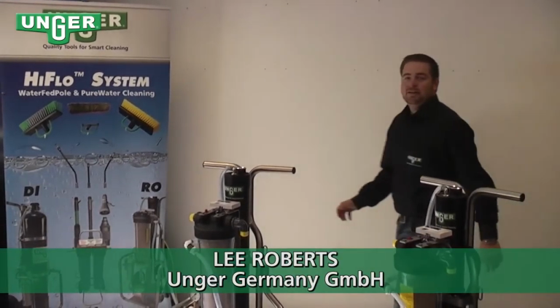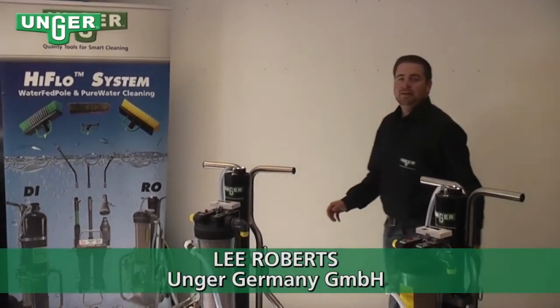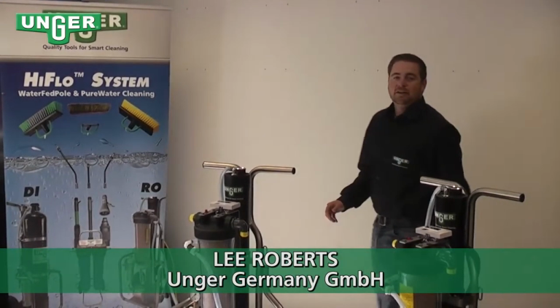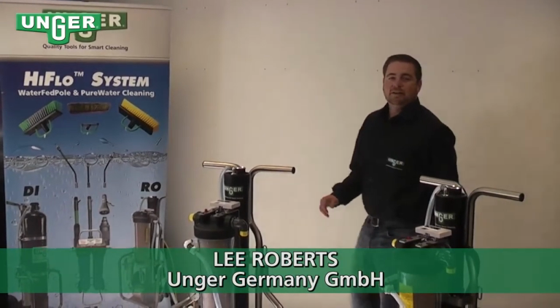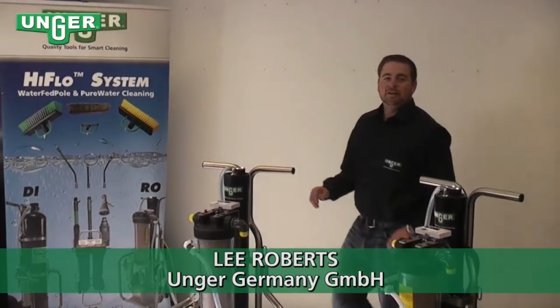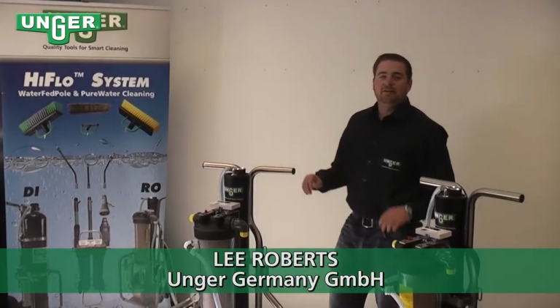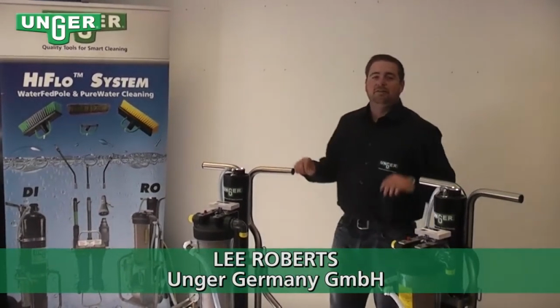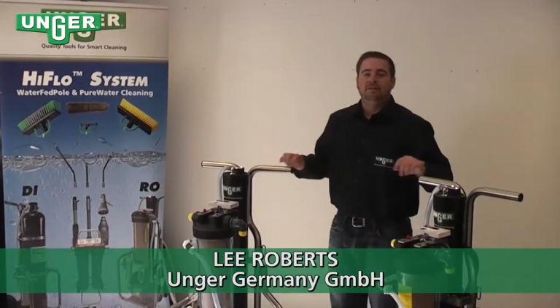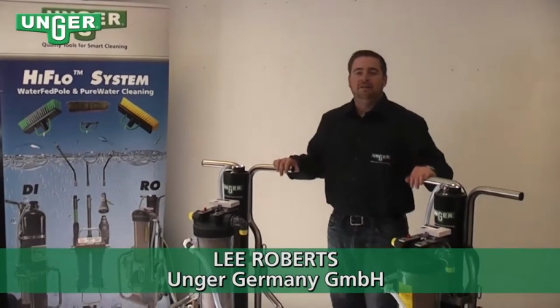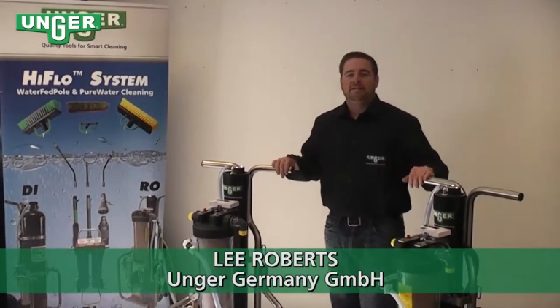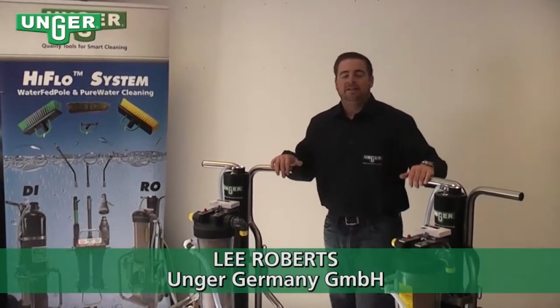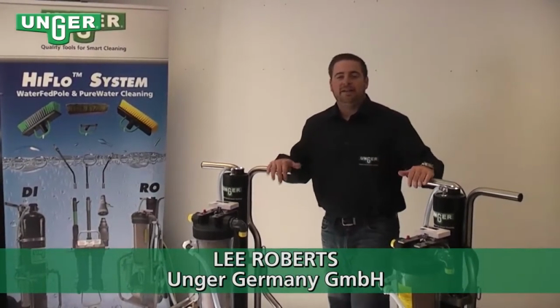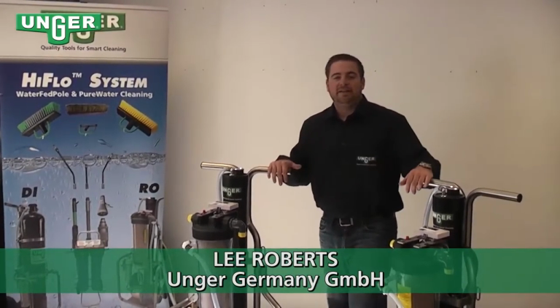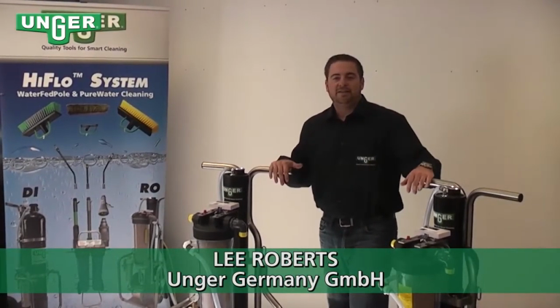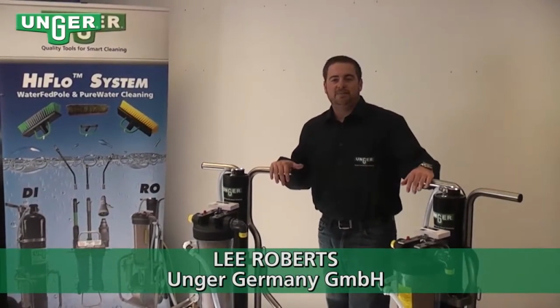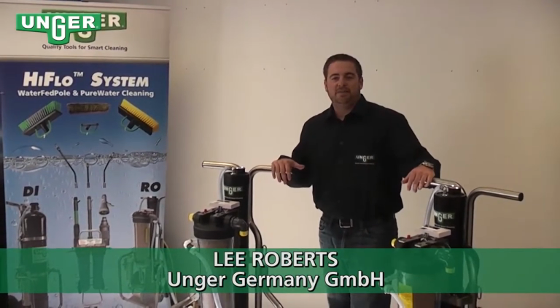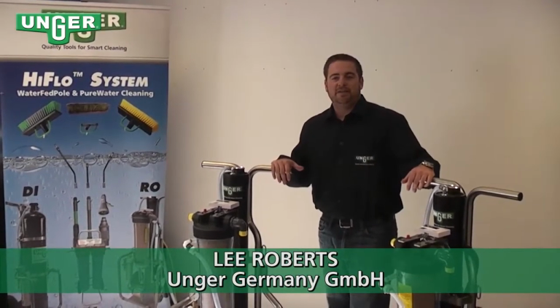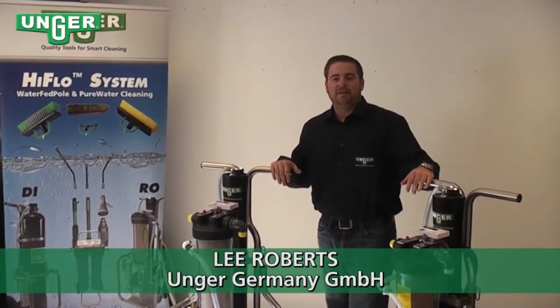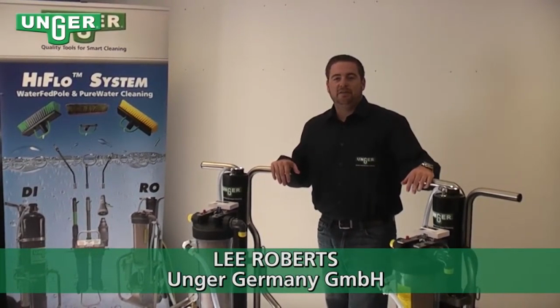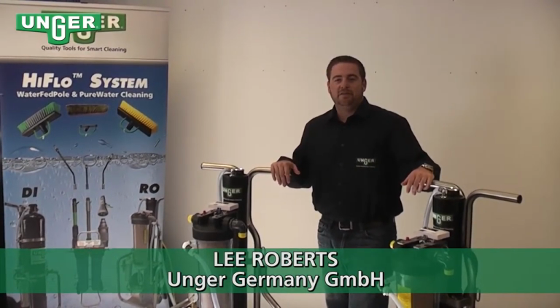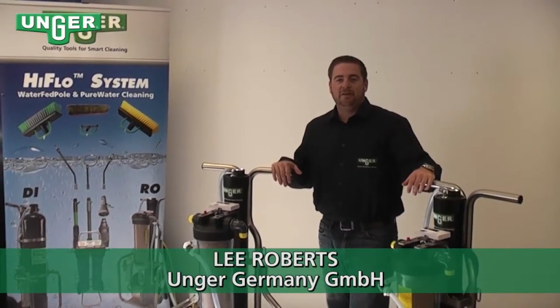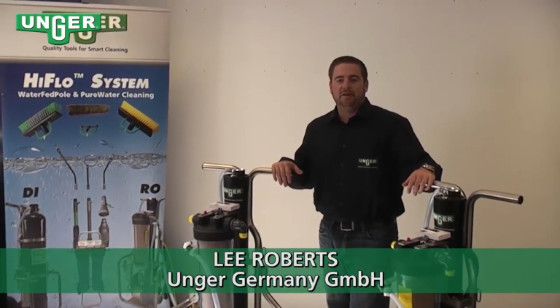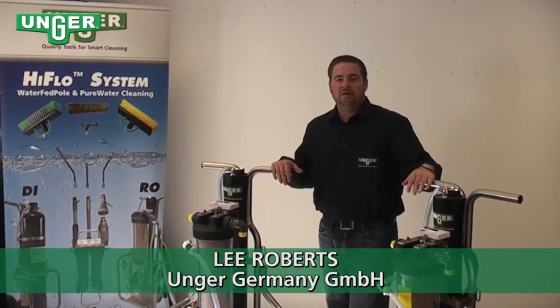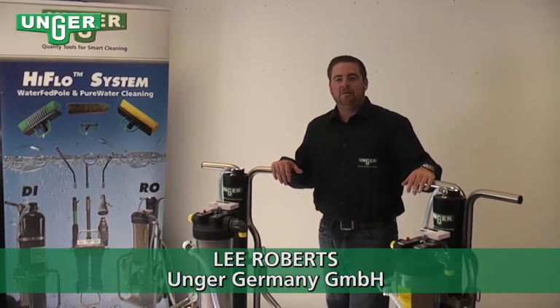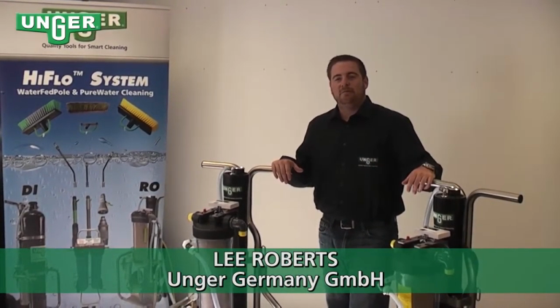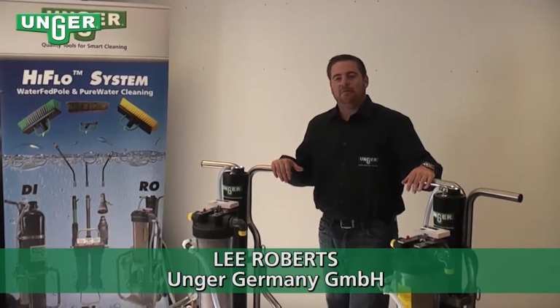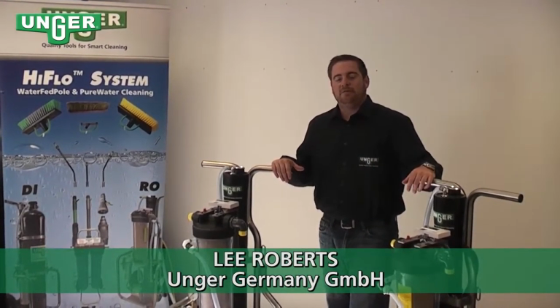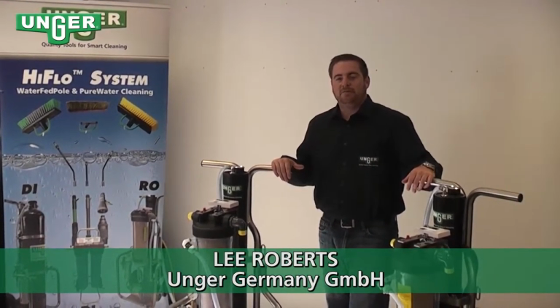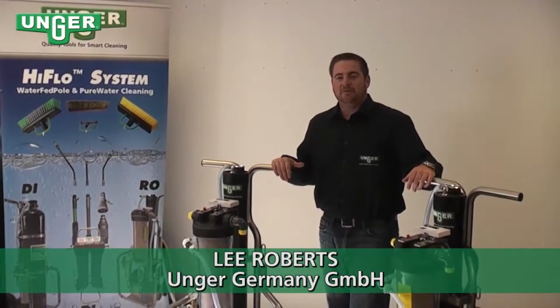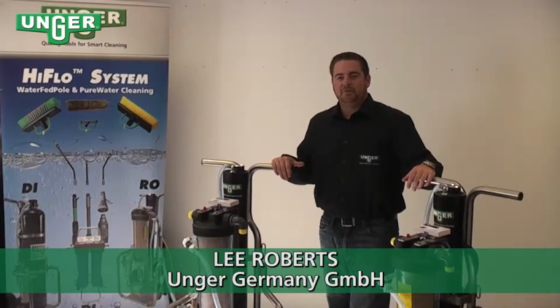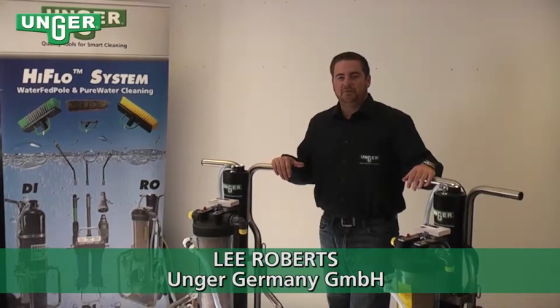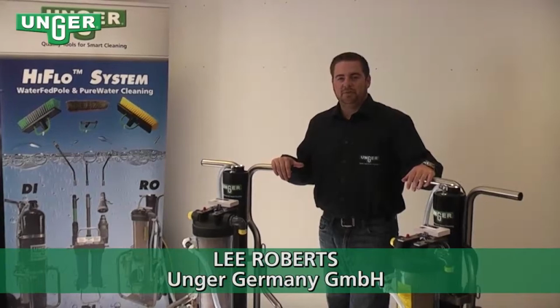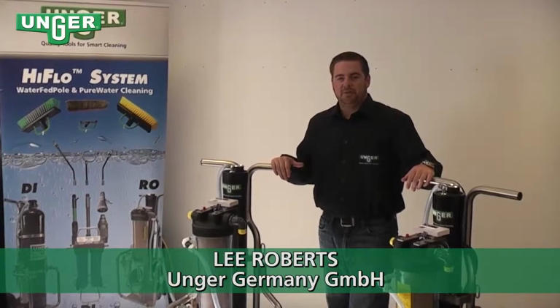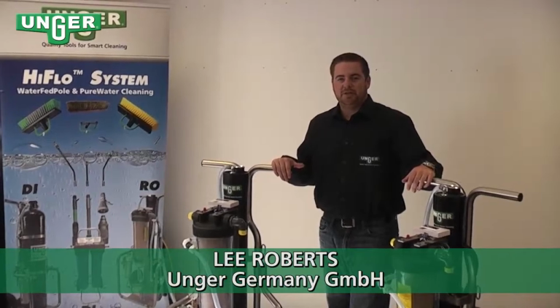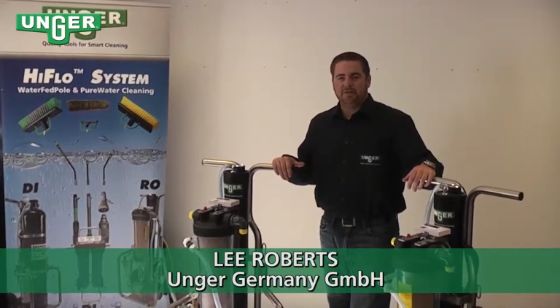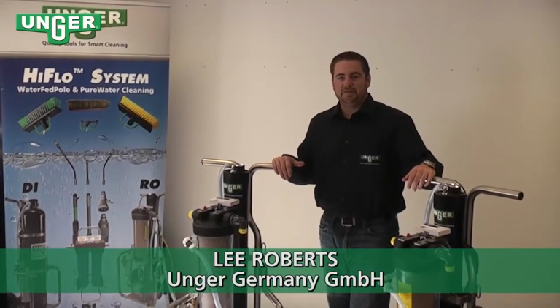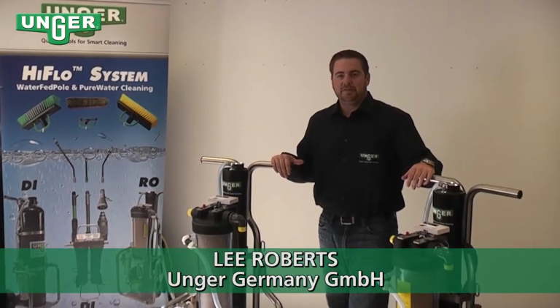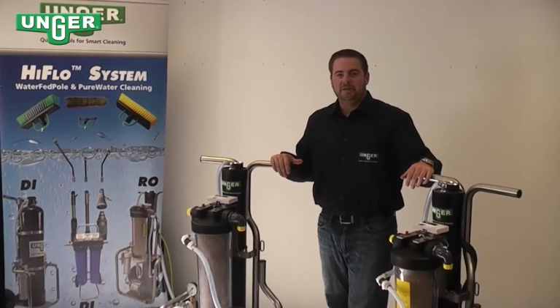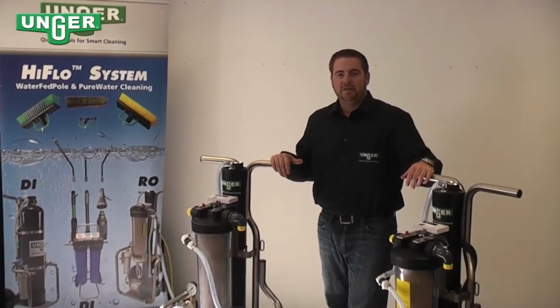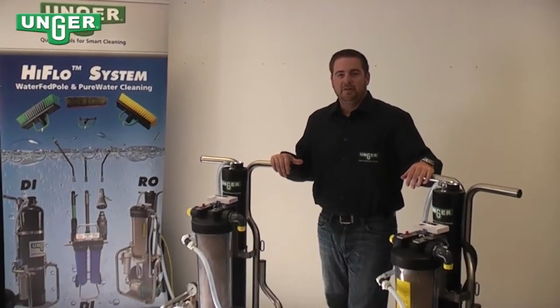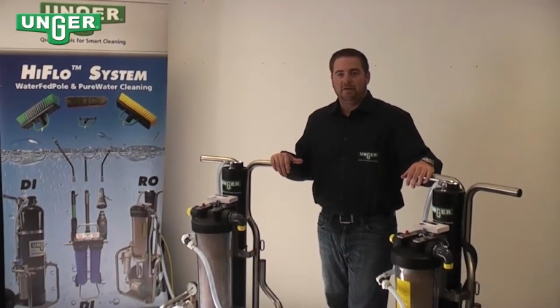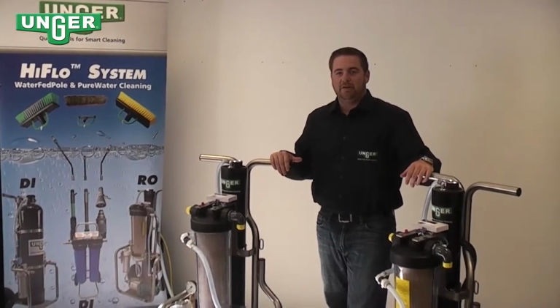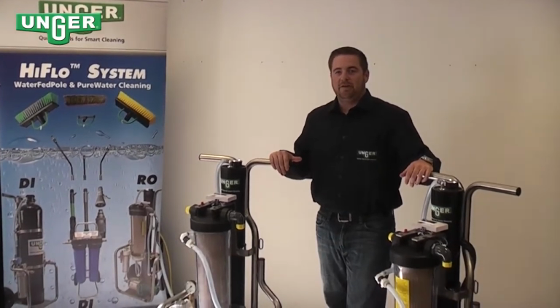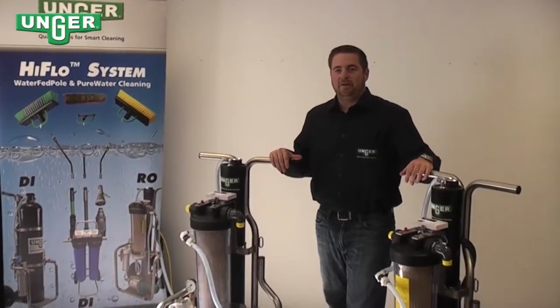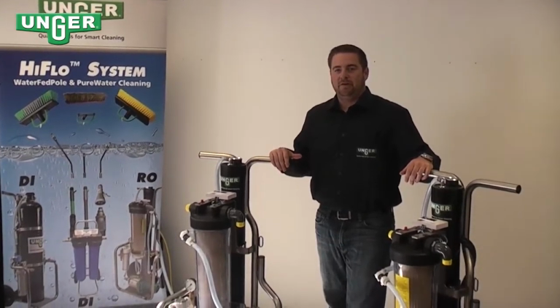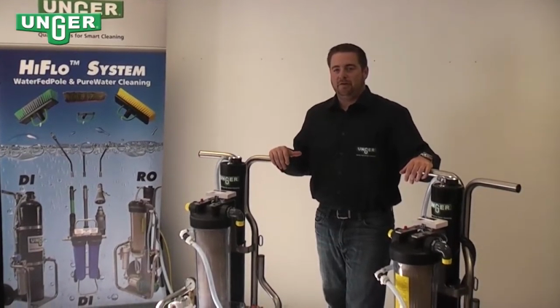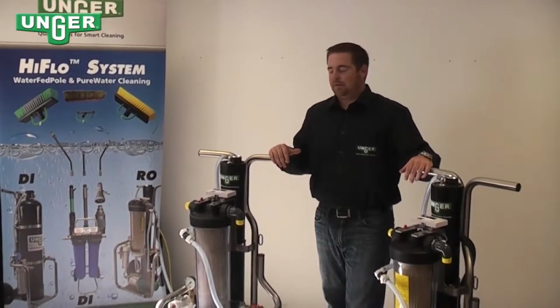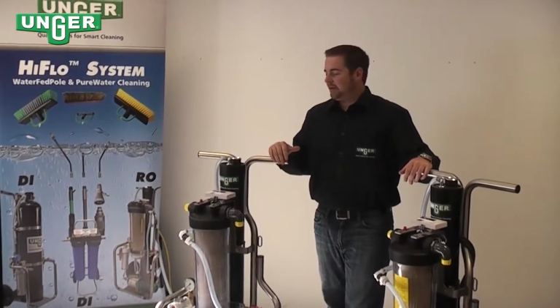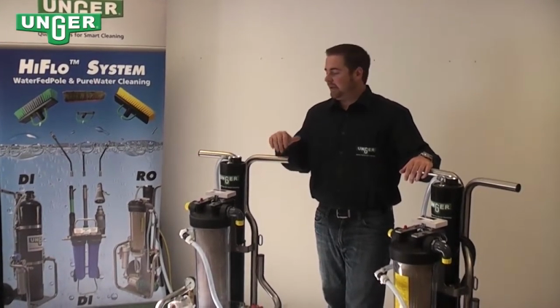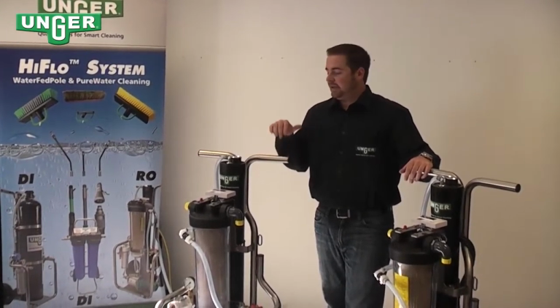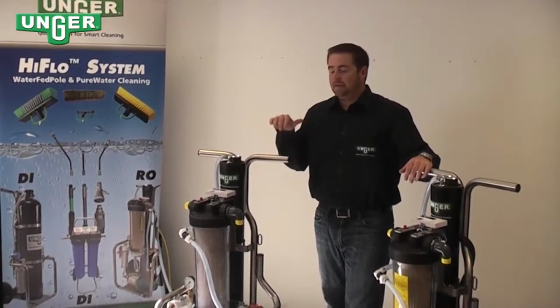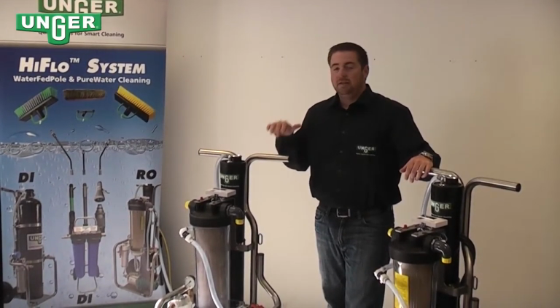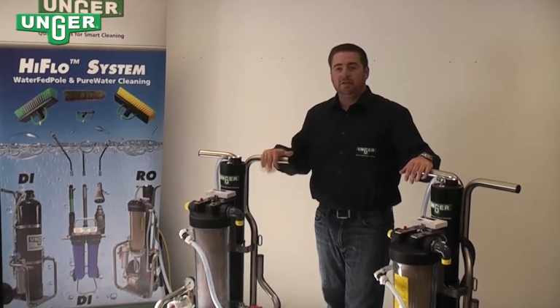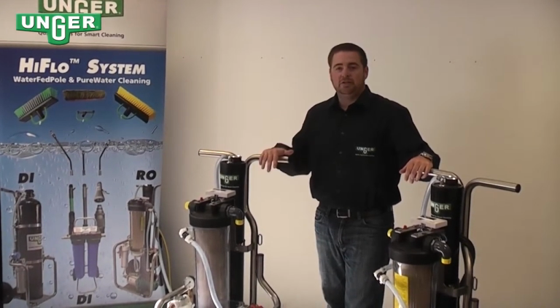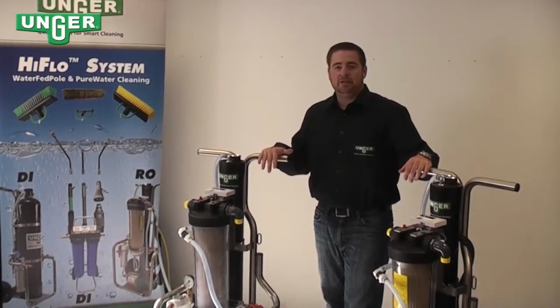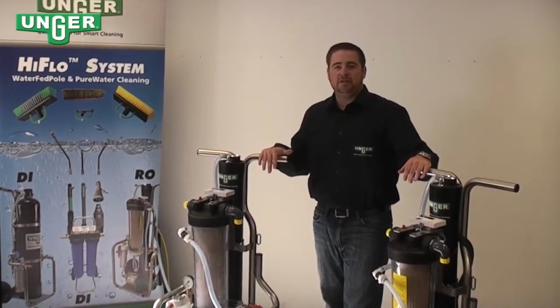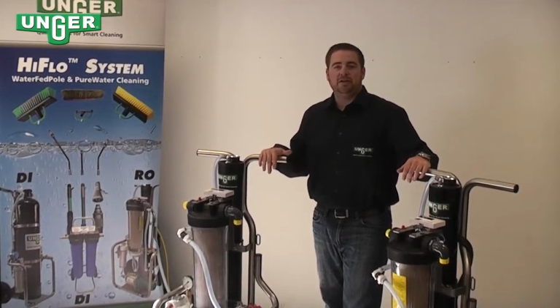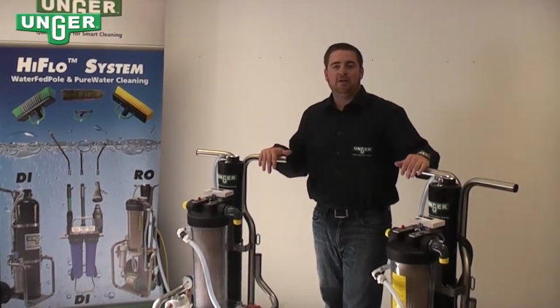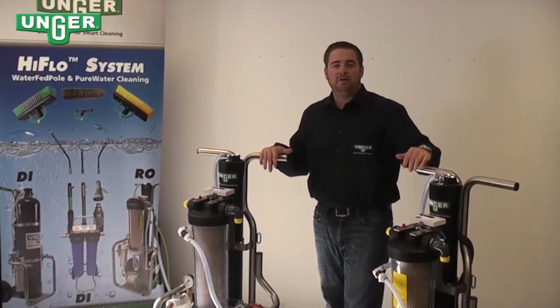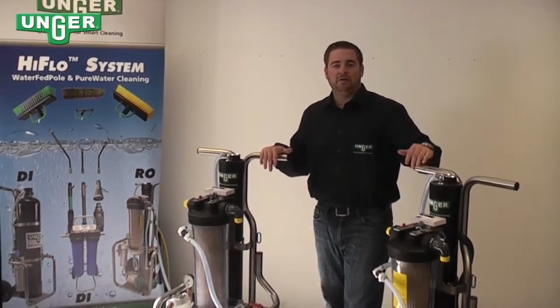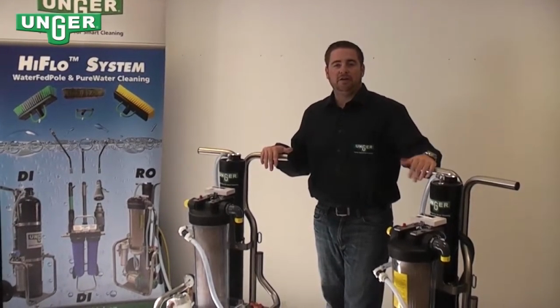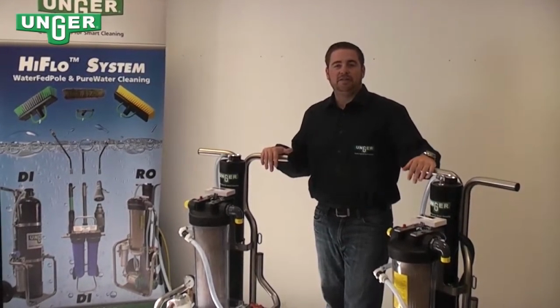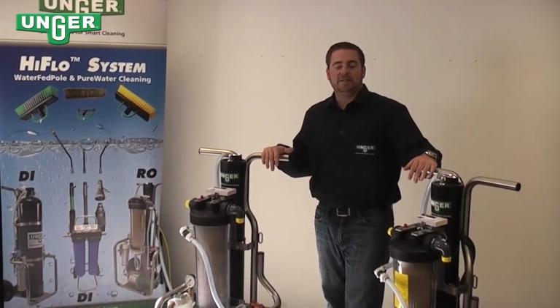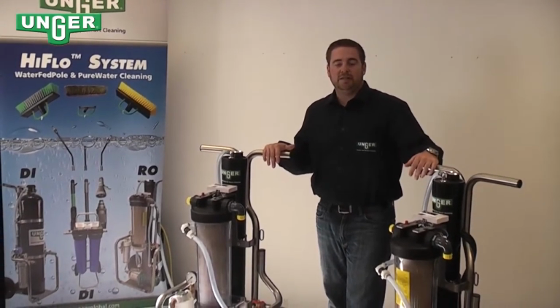Hello, today I'd like to present the Unger reverse osmosis machines, the RO30G and the RO30C.